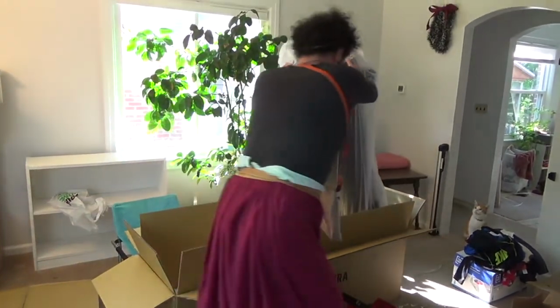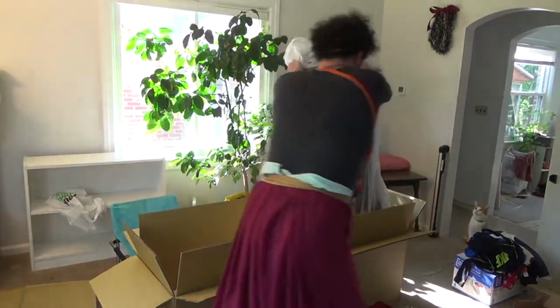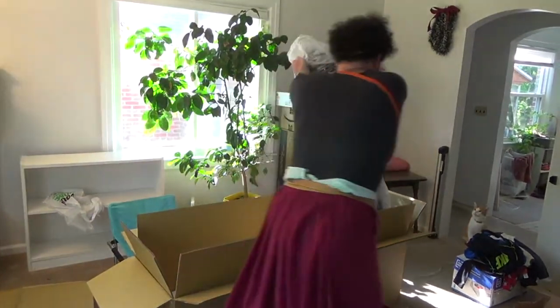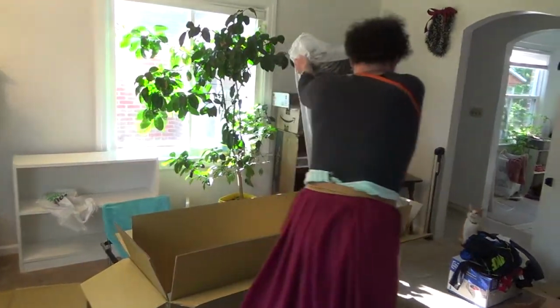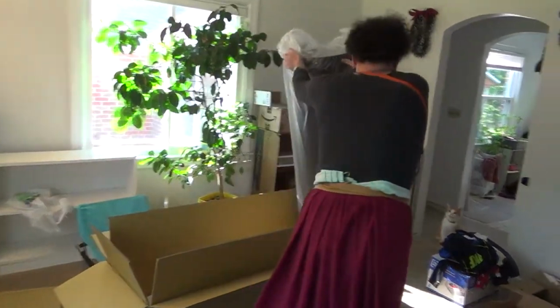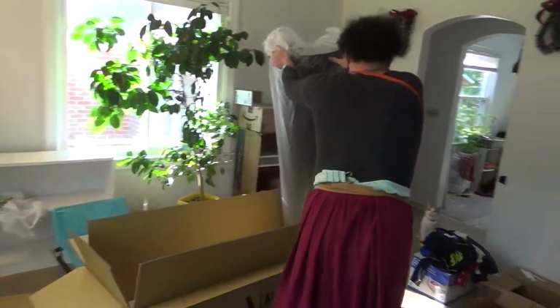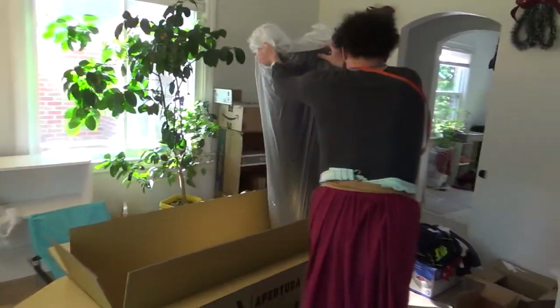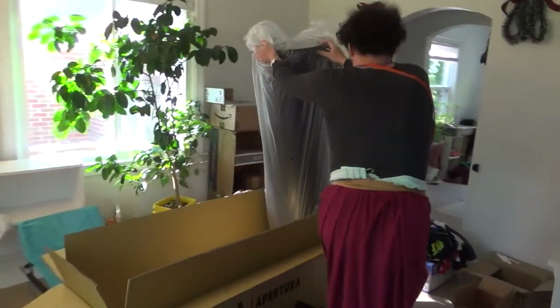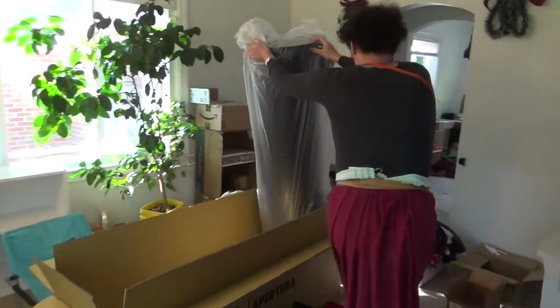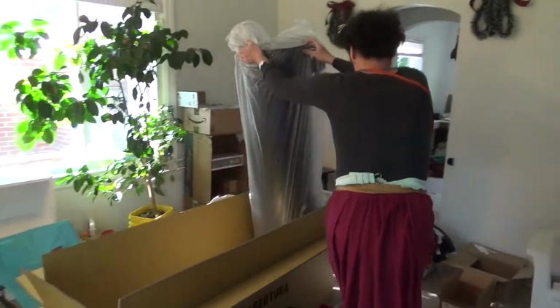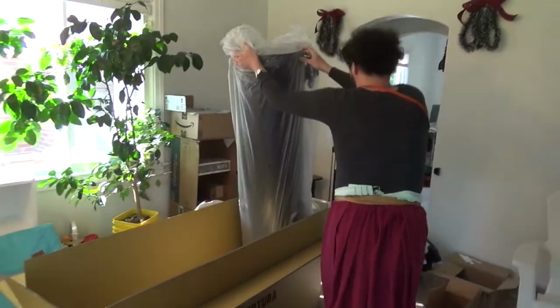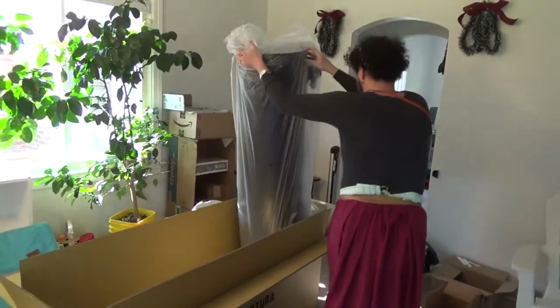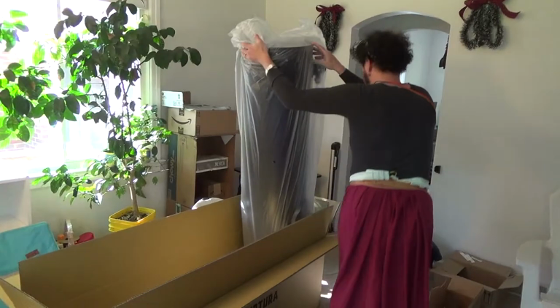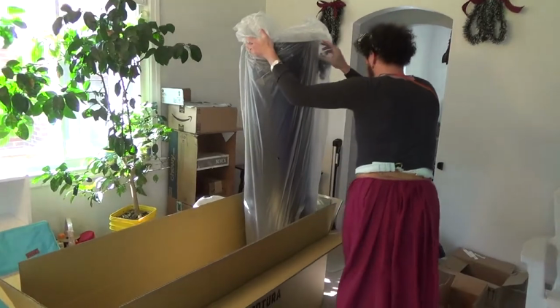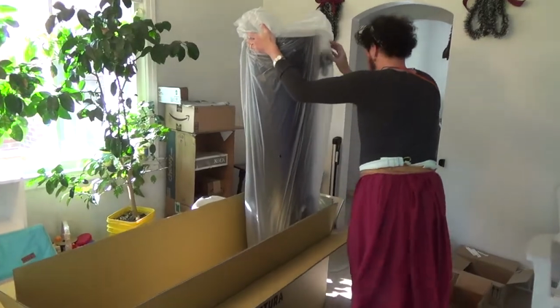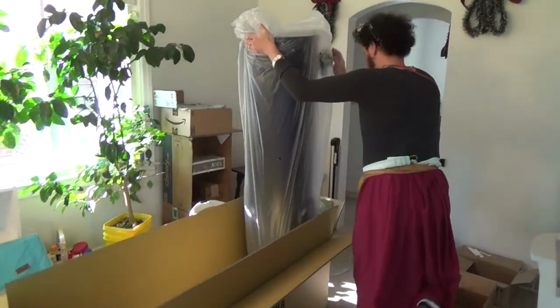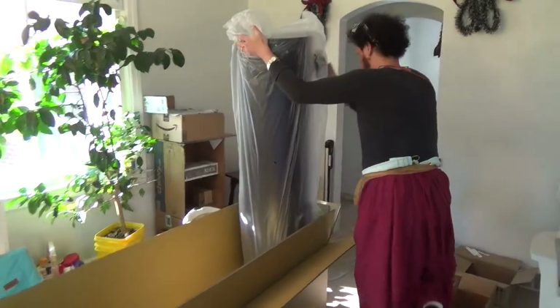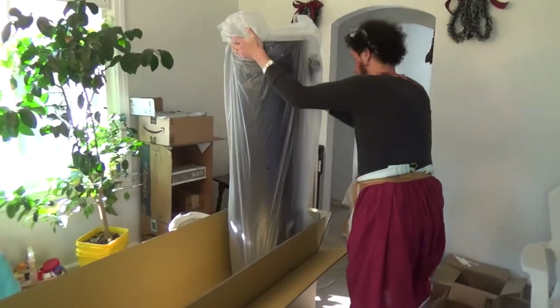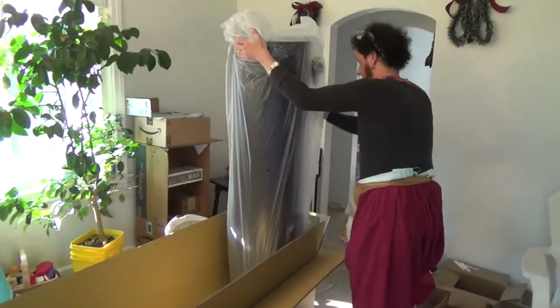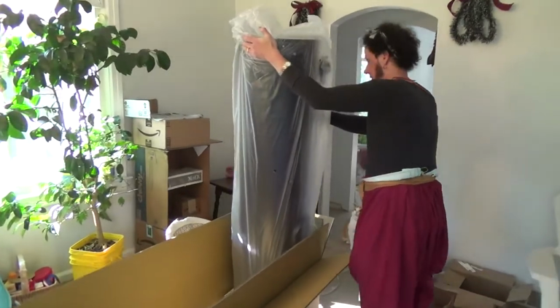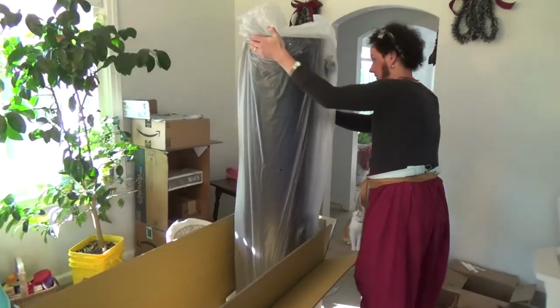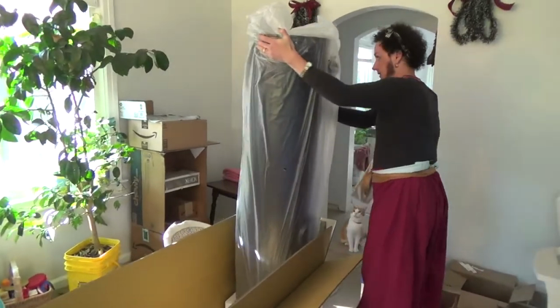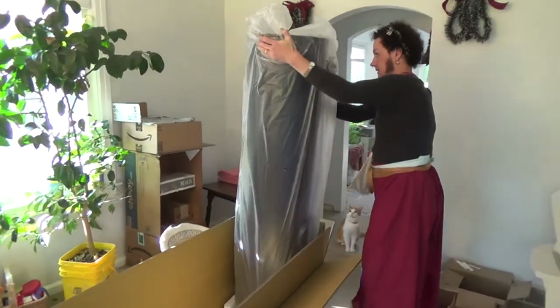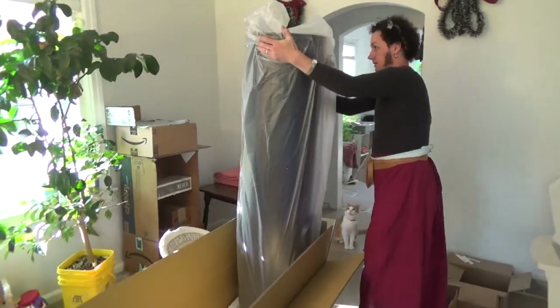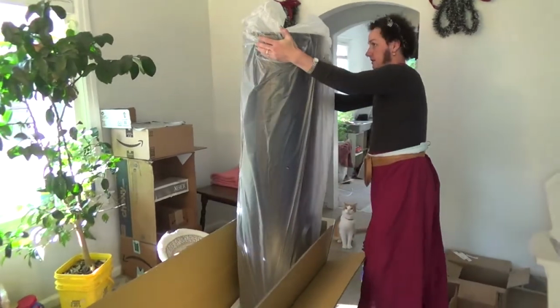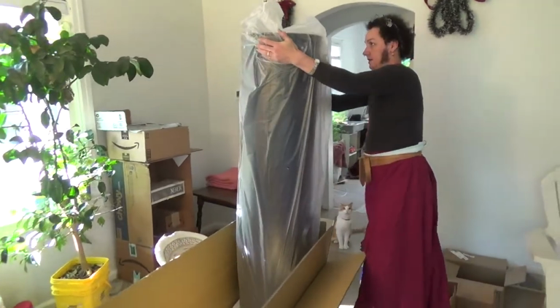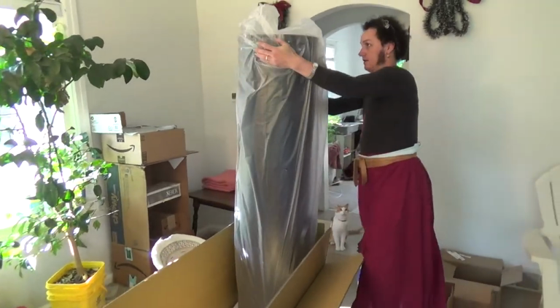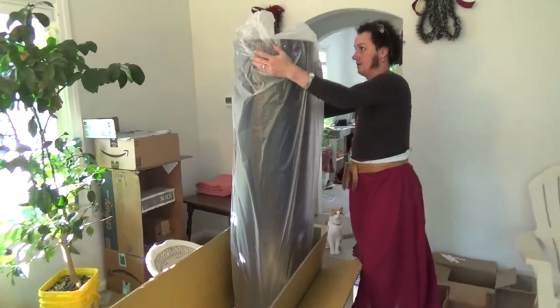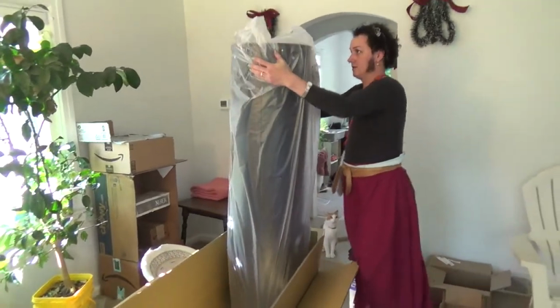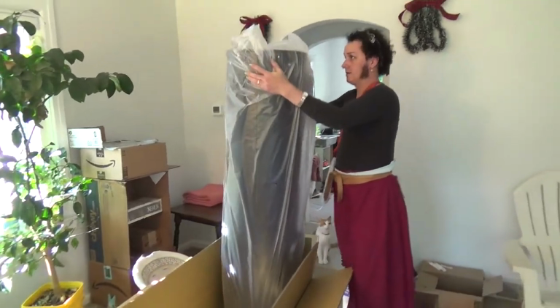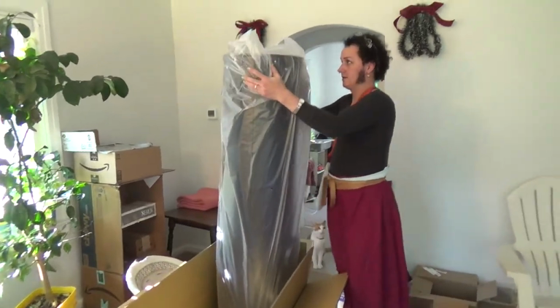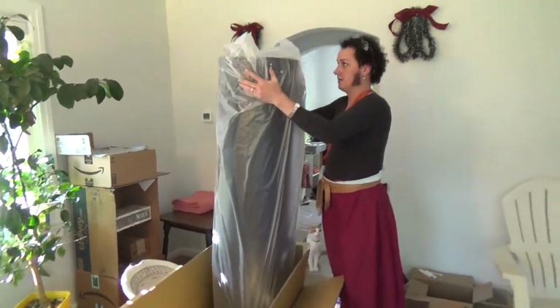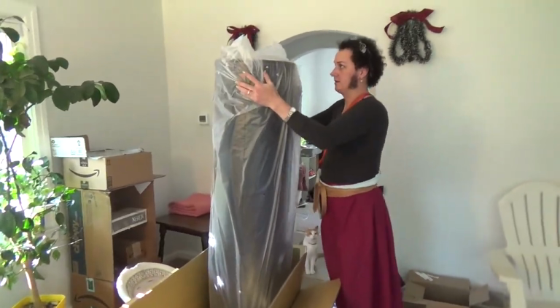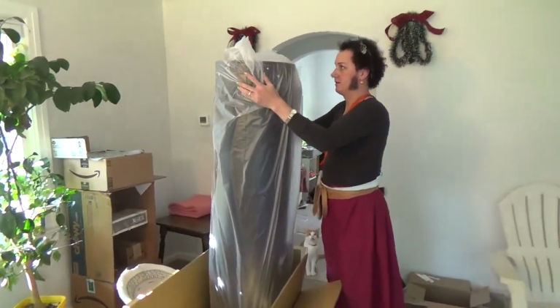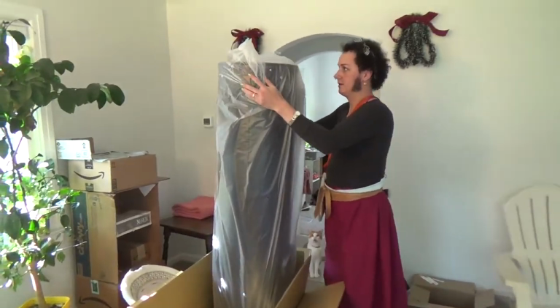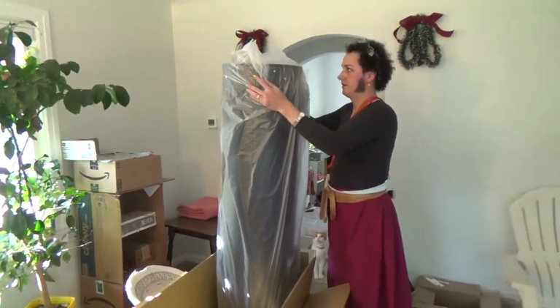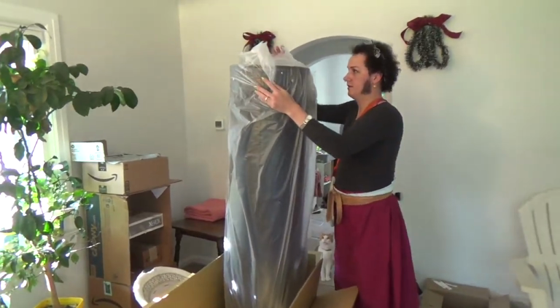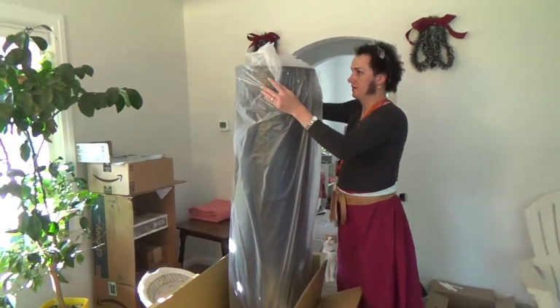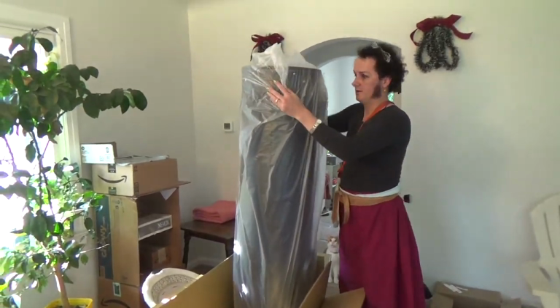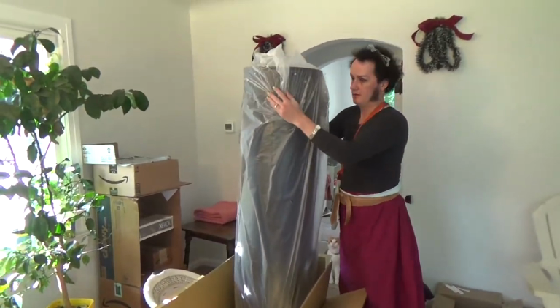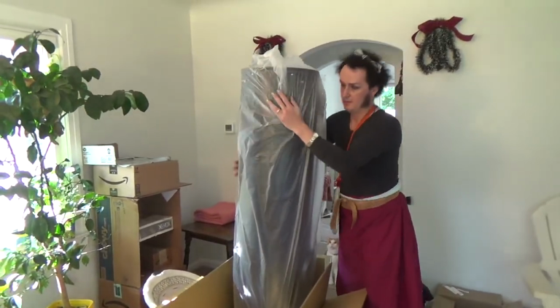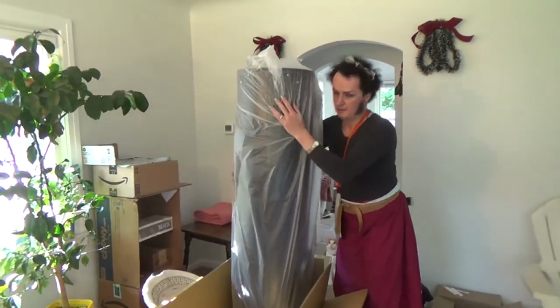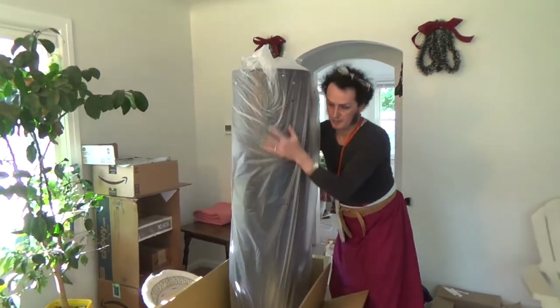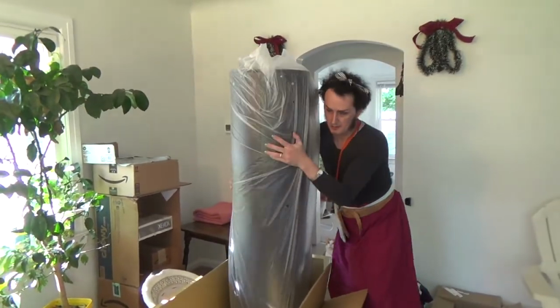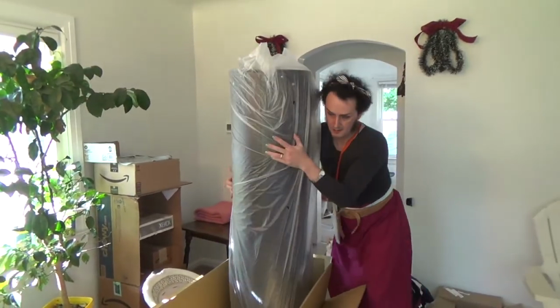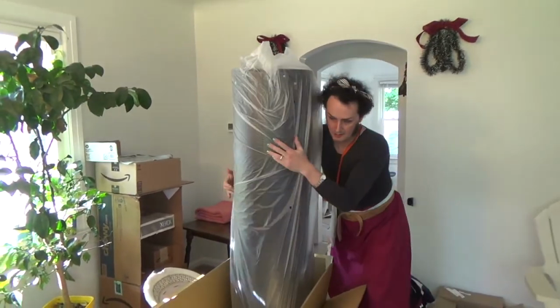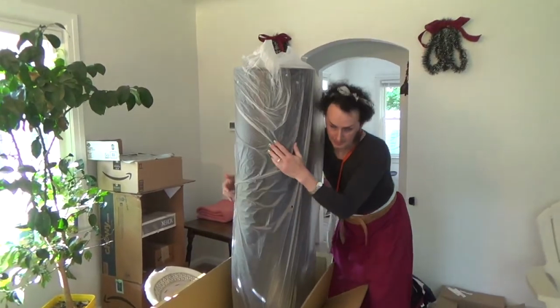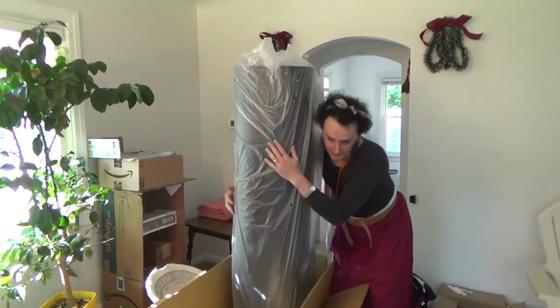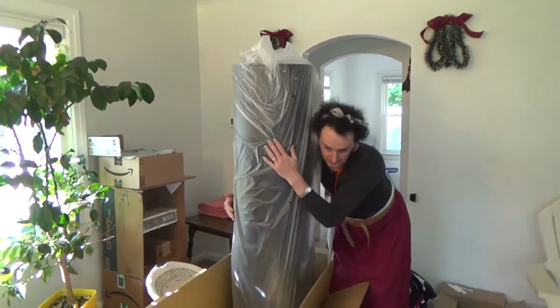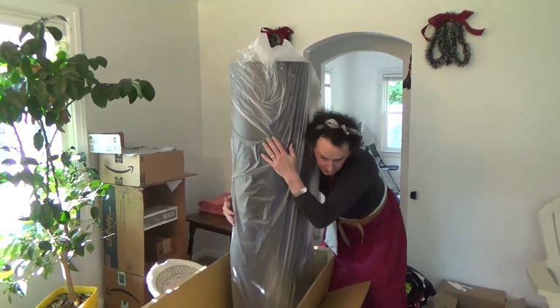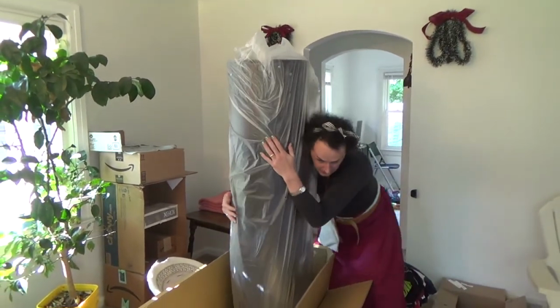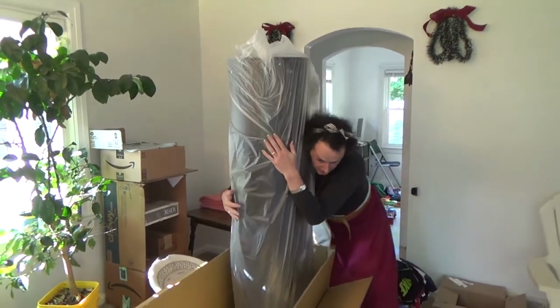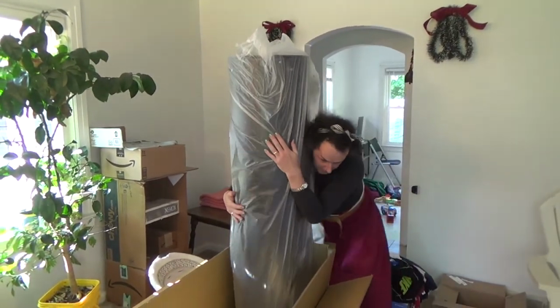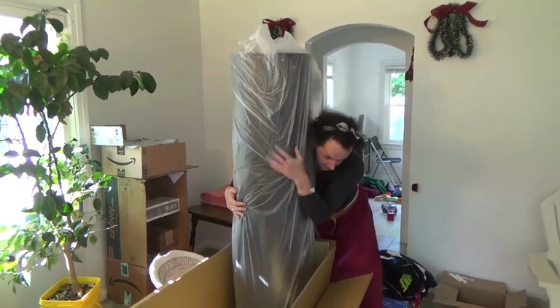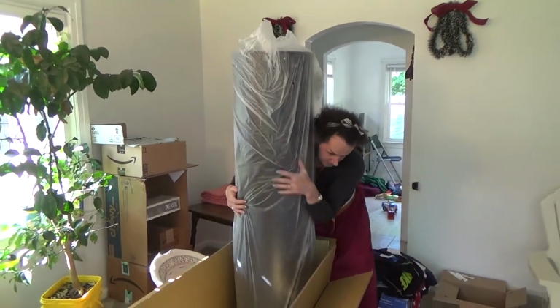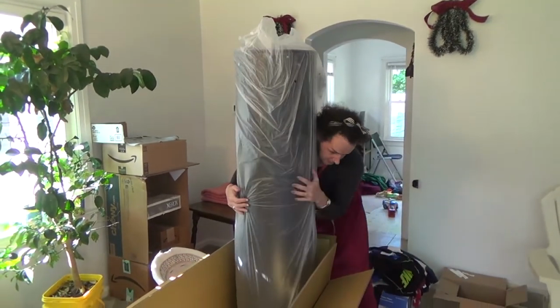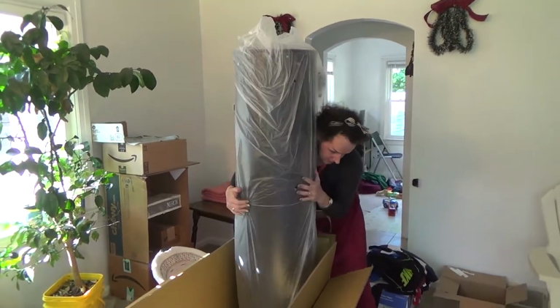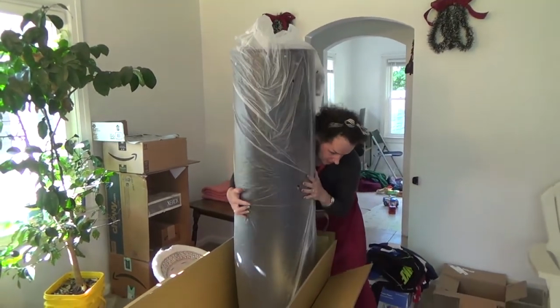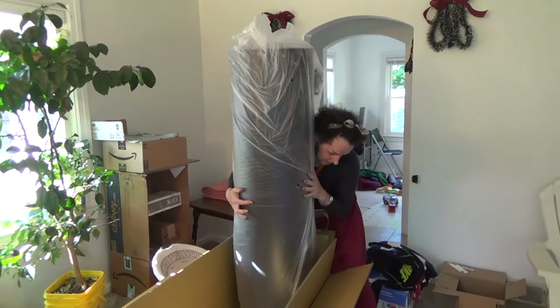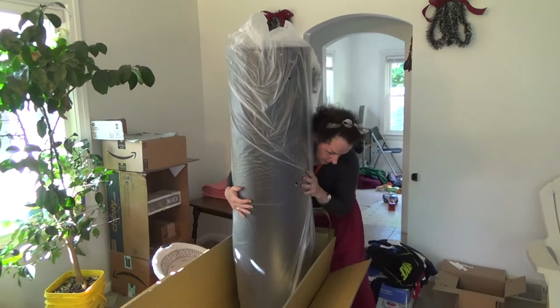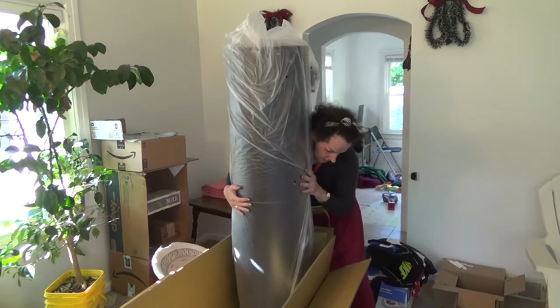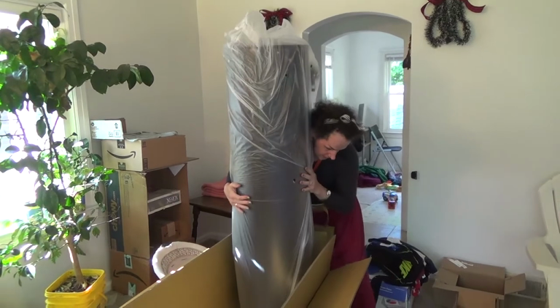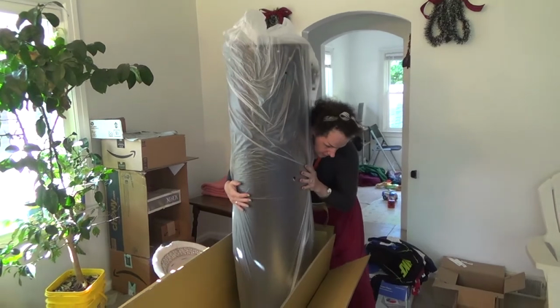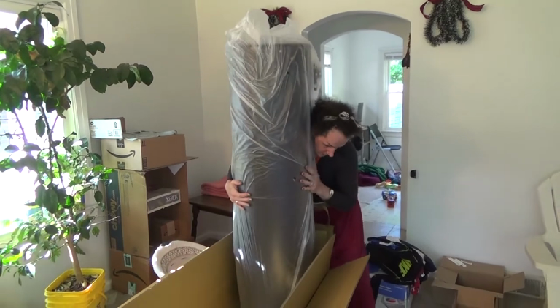It's big and it's heavy, as you can see here. And that's all I really have to say.